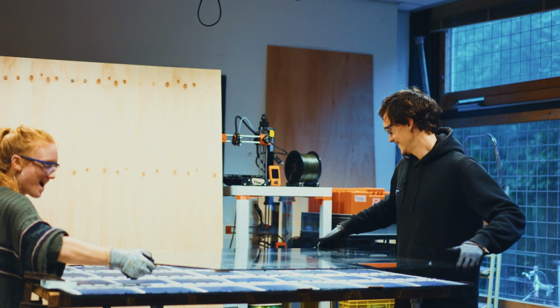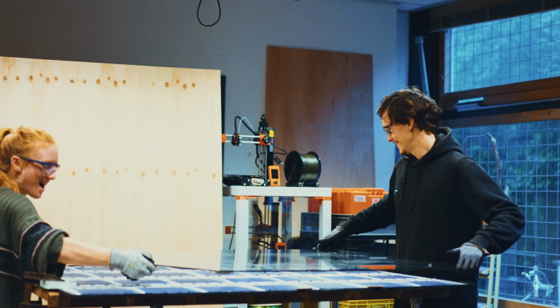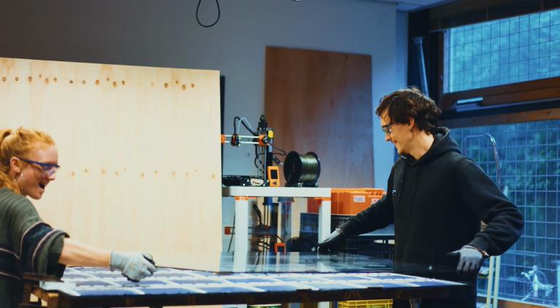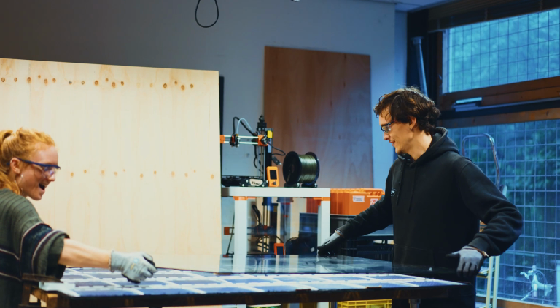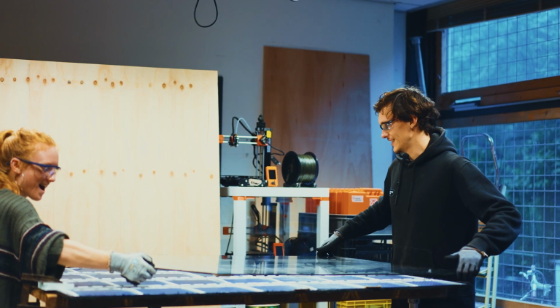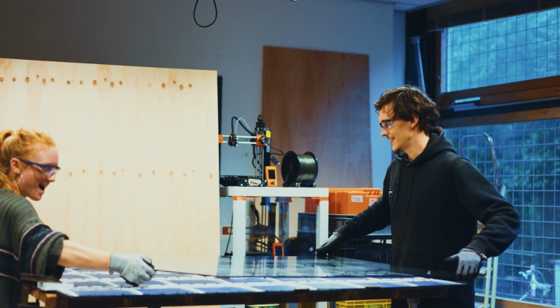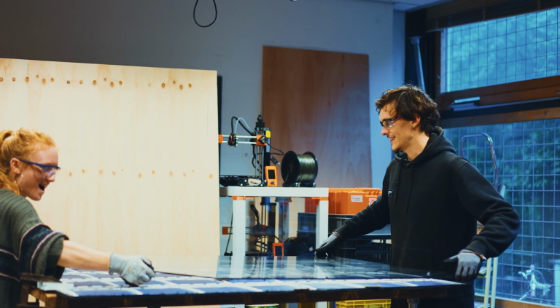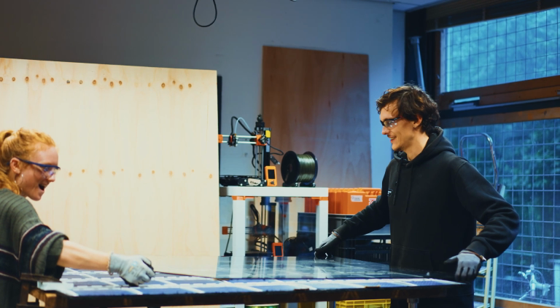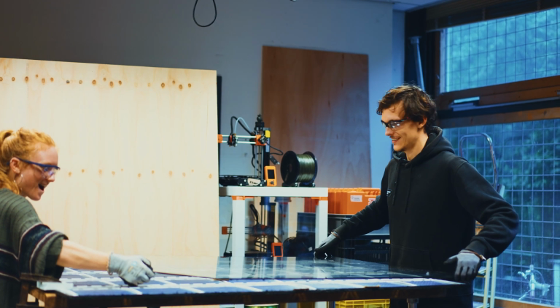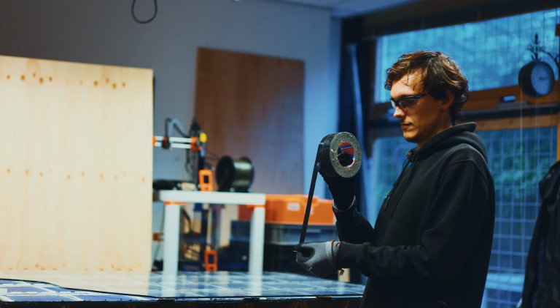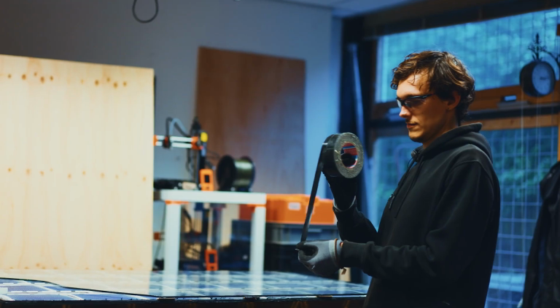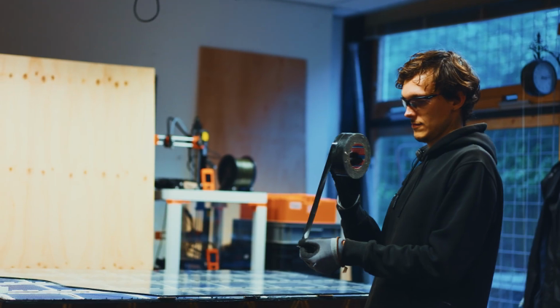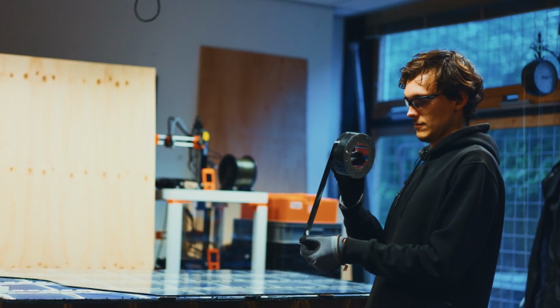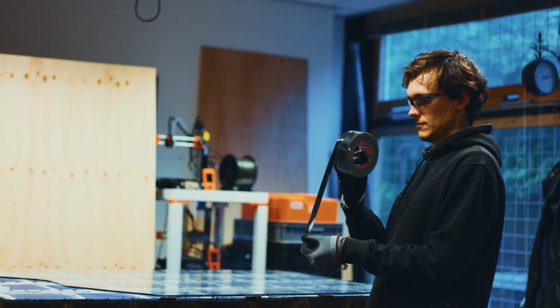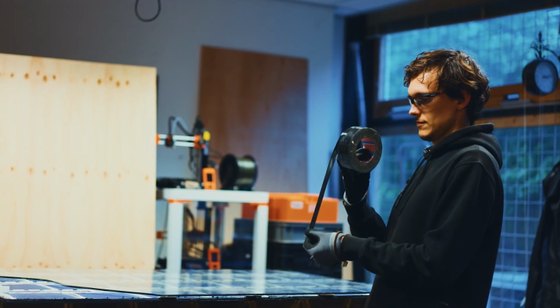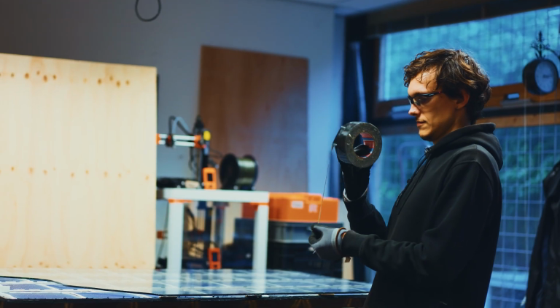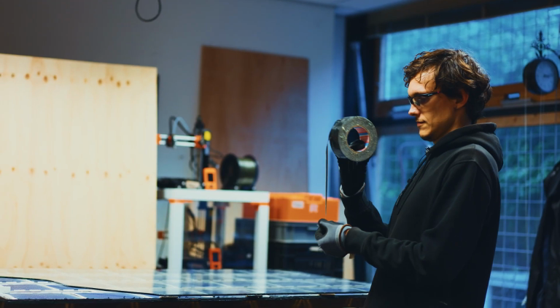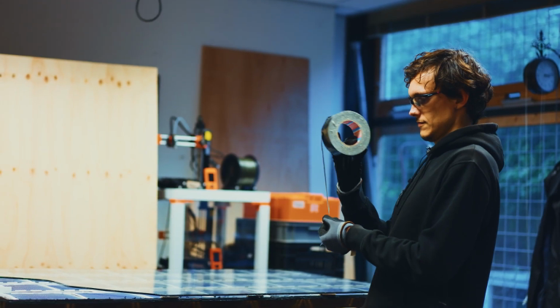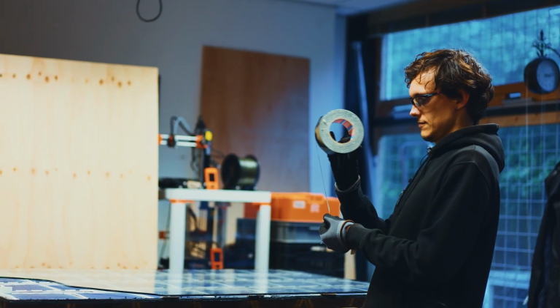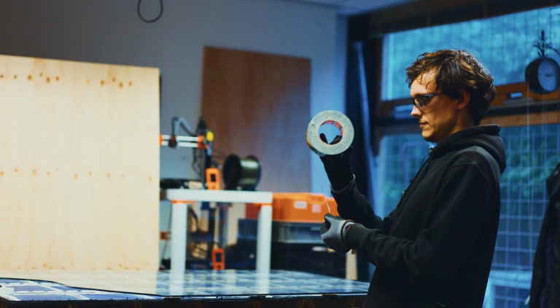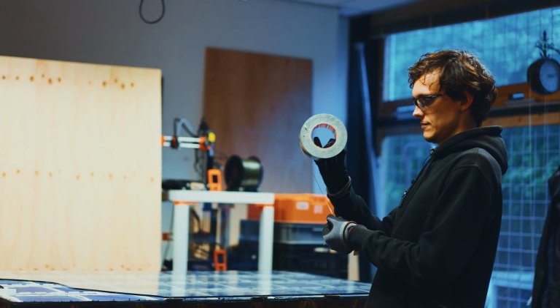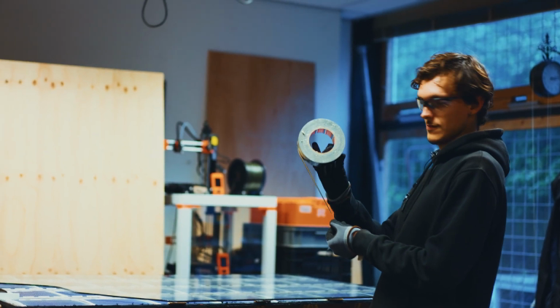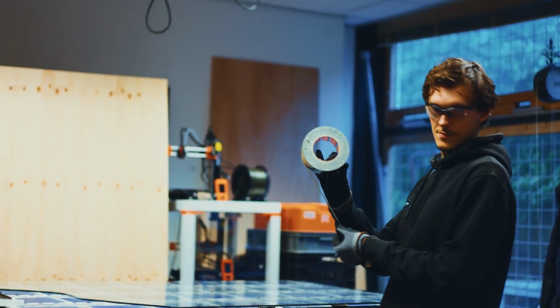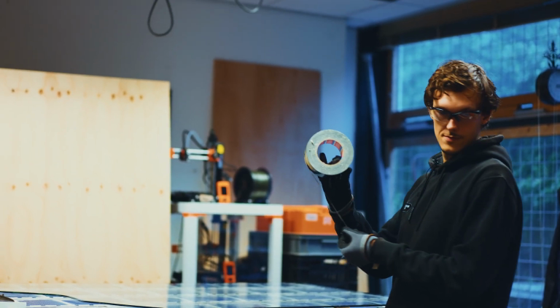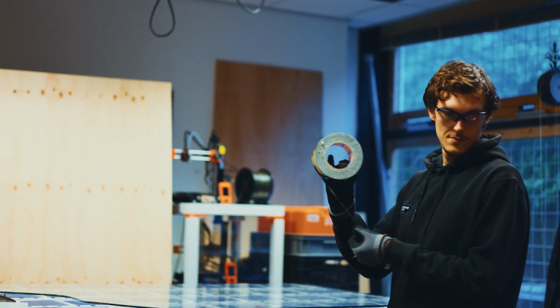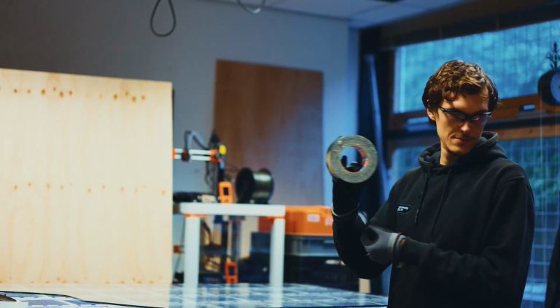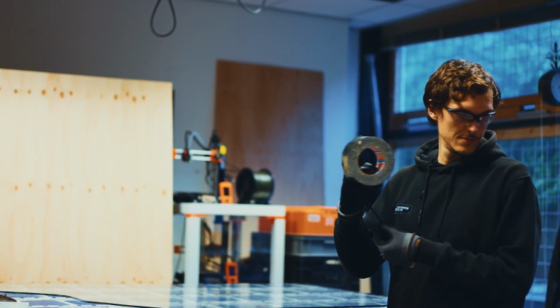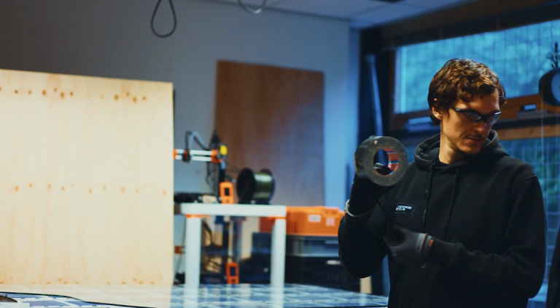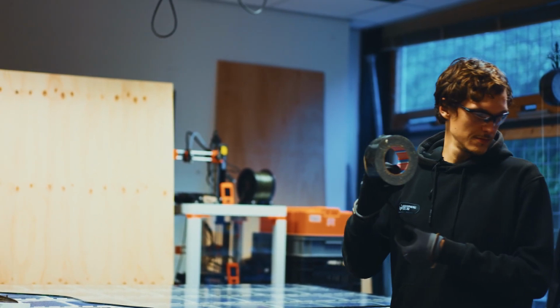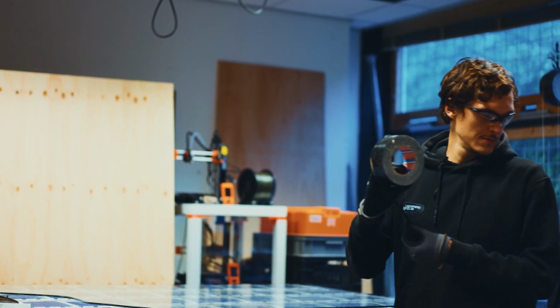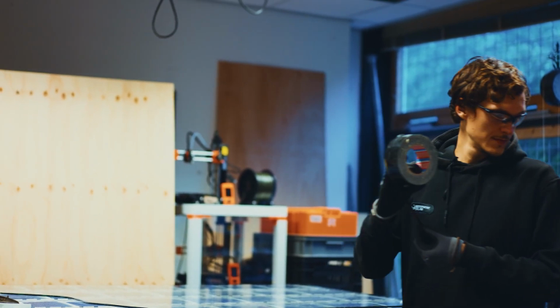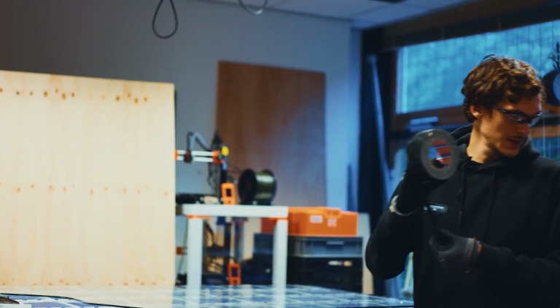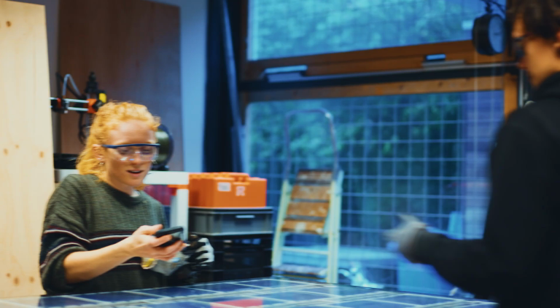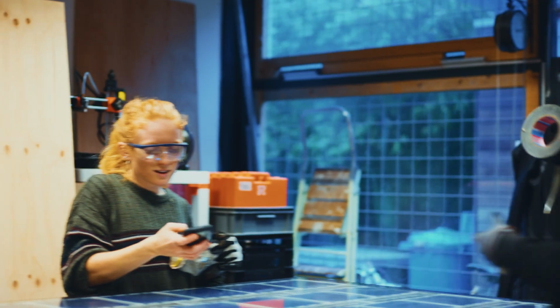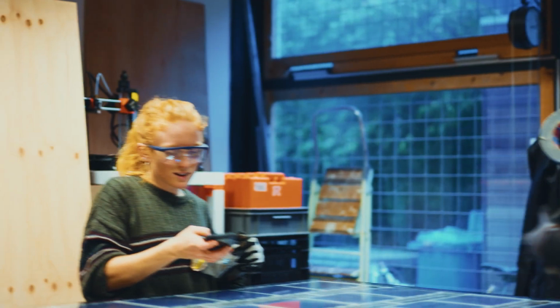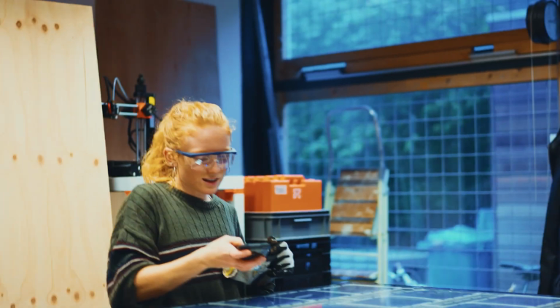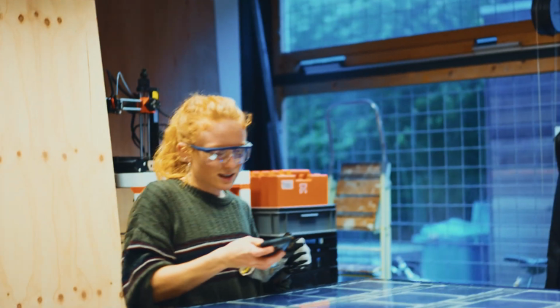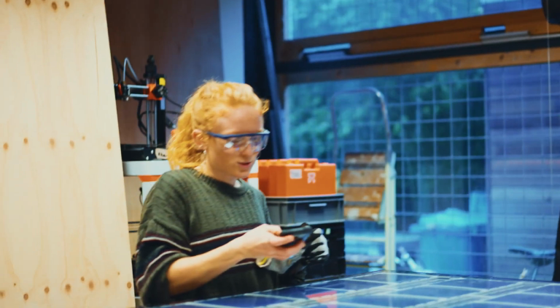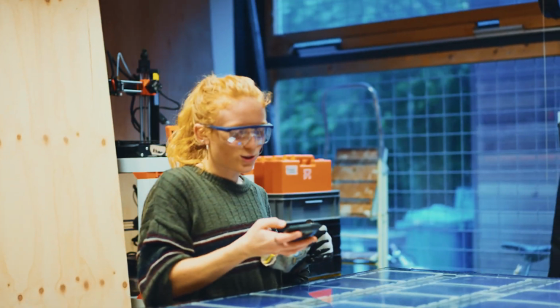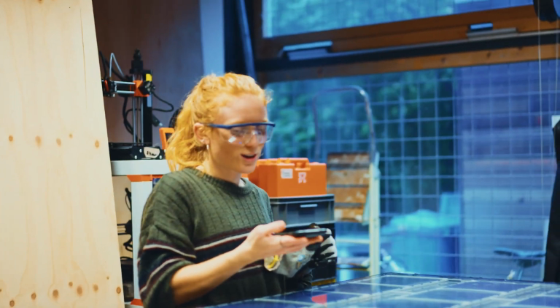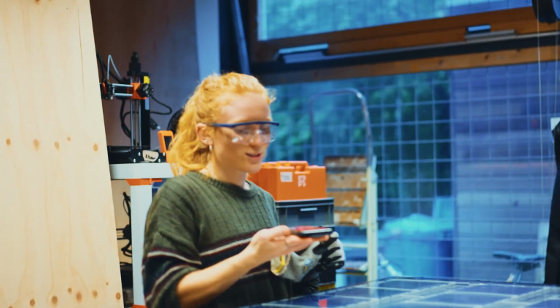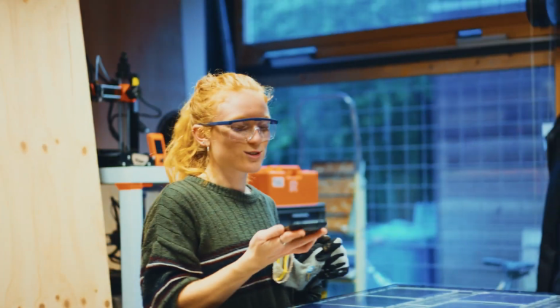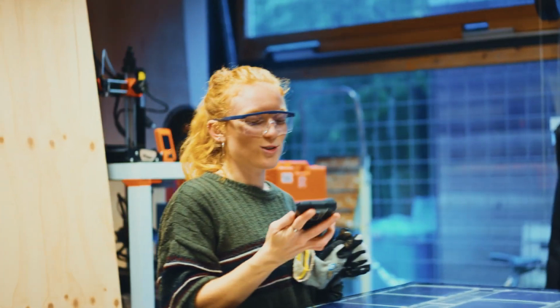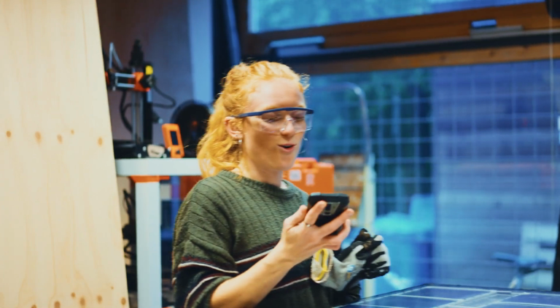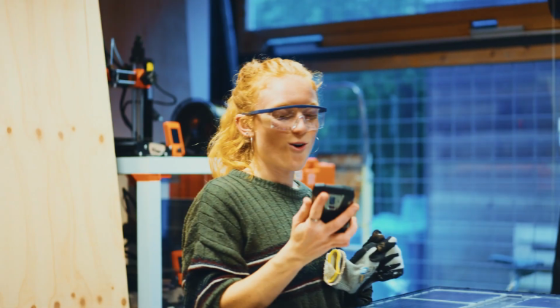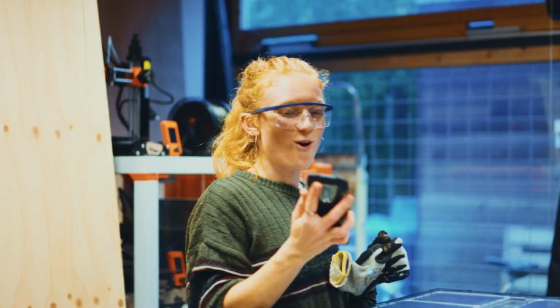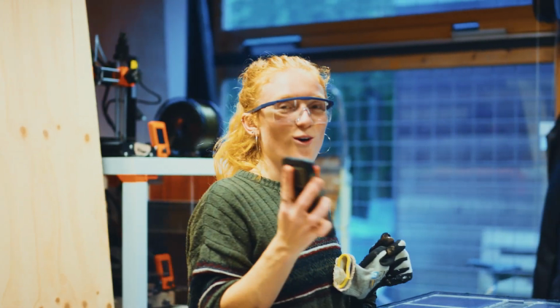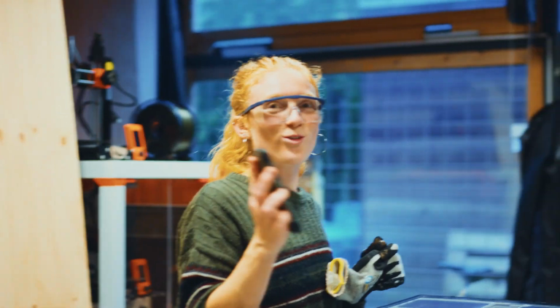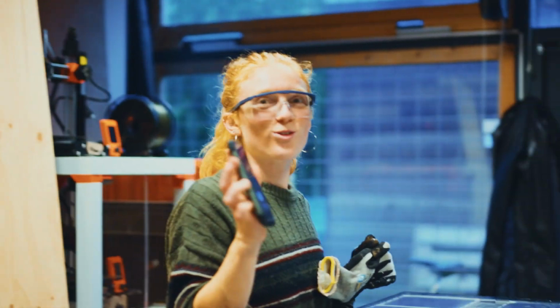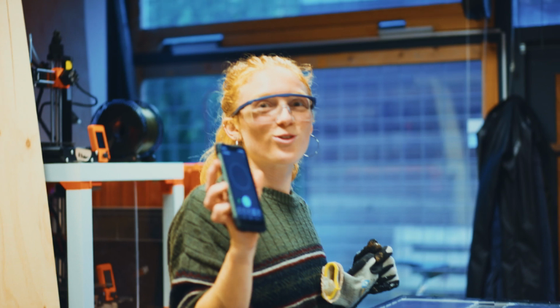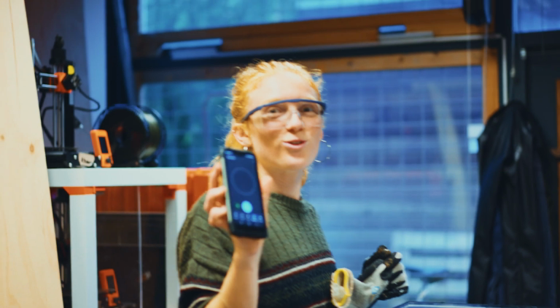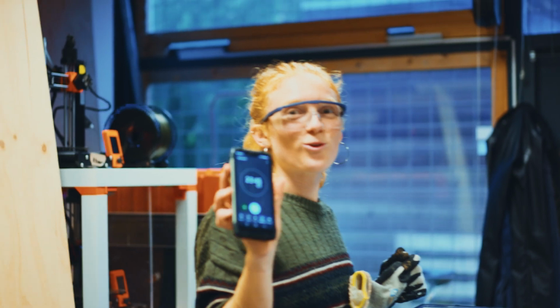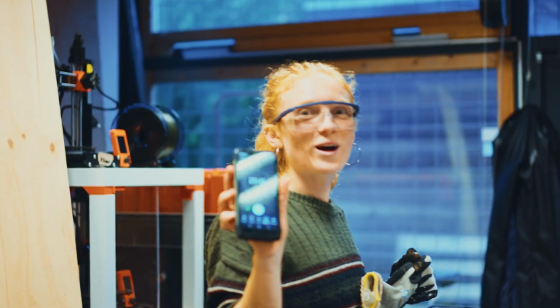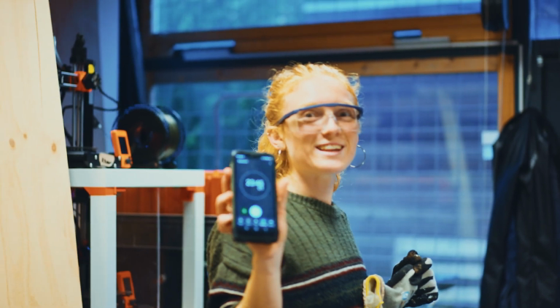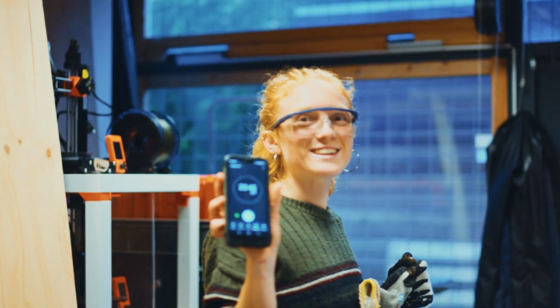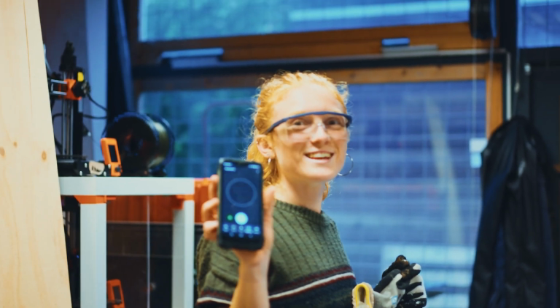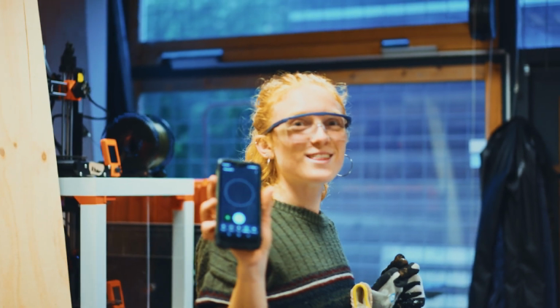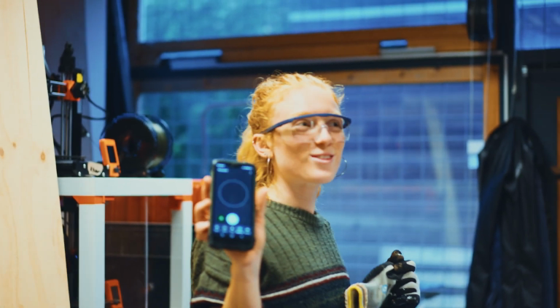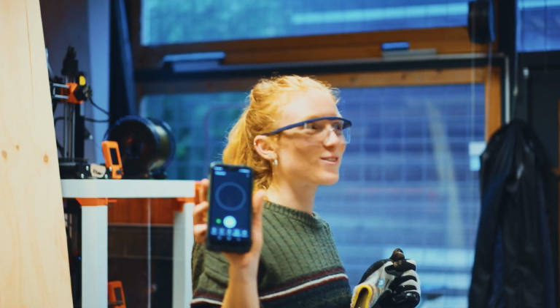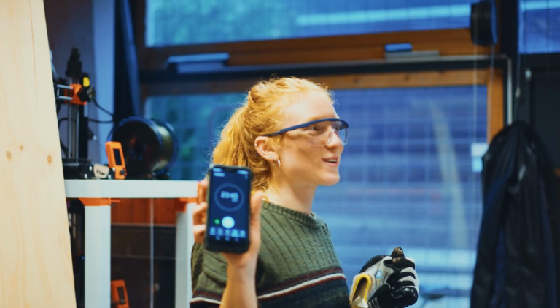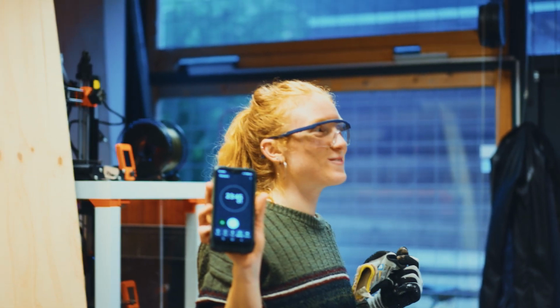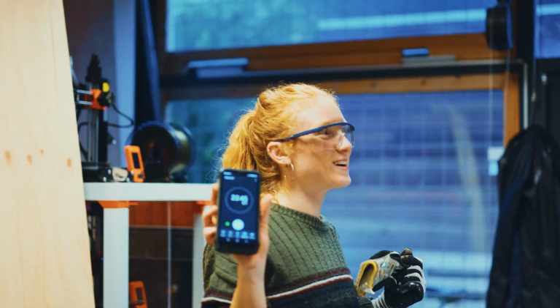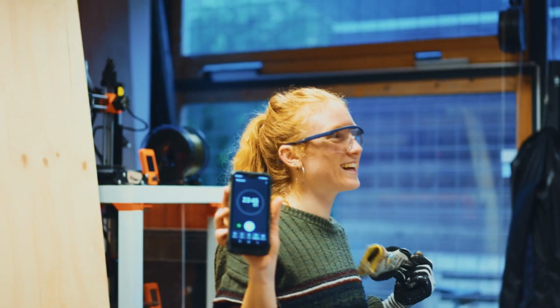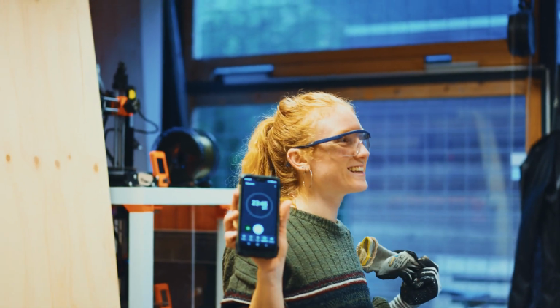We did it. Quick, stop the timer. How long did it take us? It took us 23 minutes.